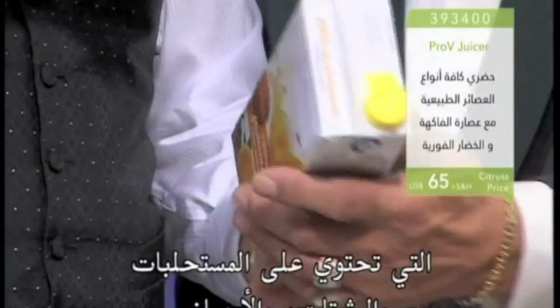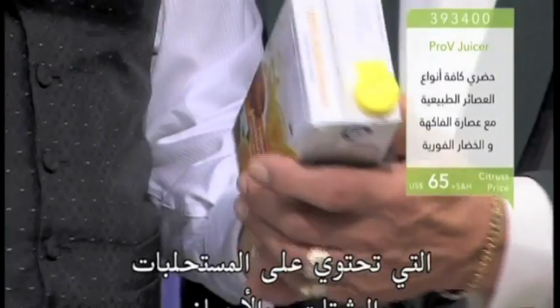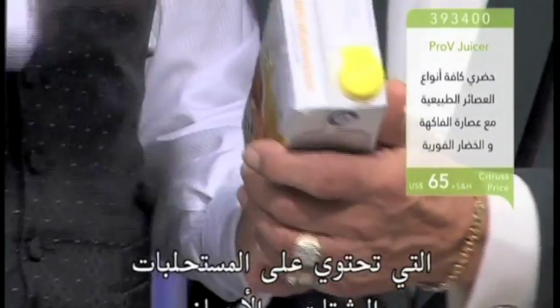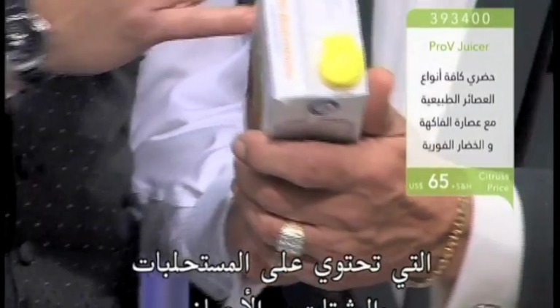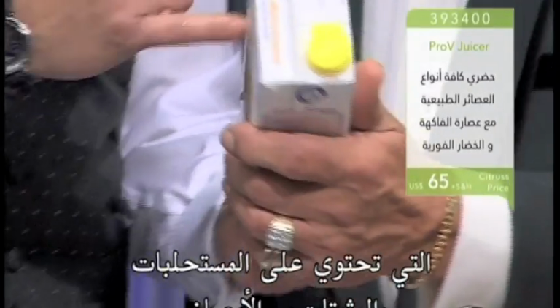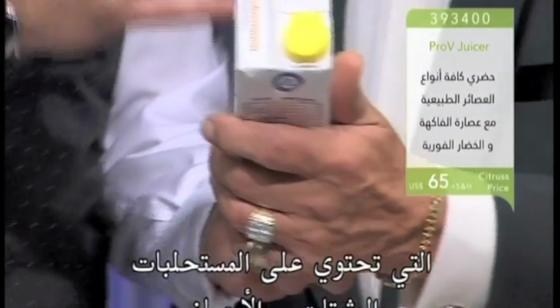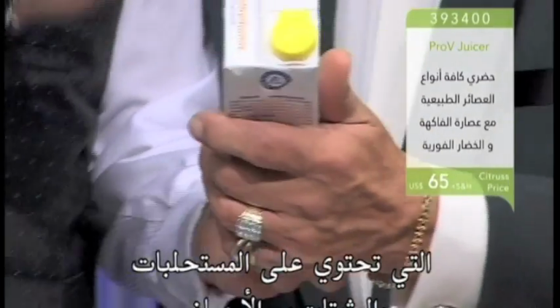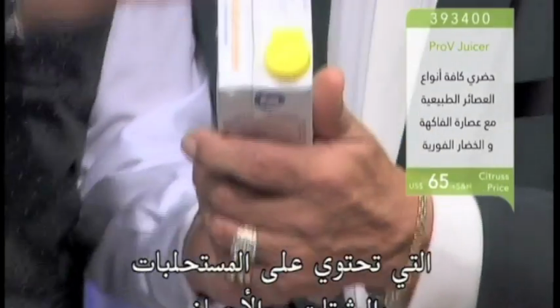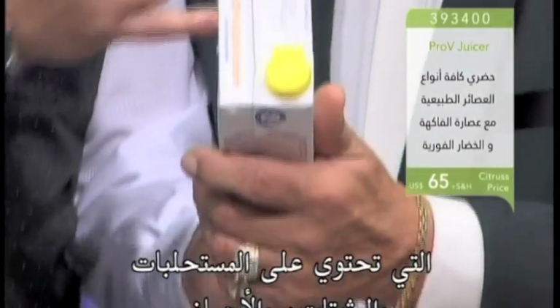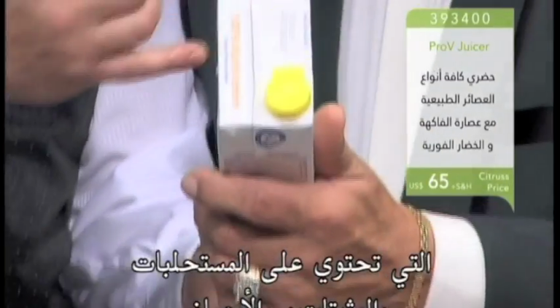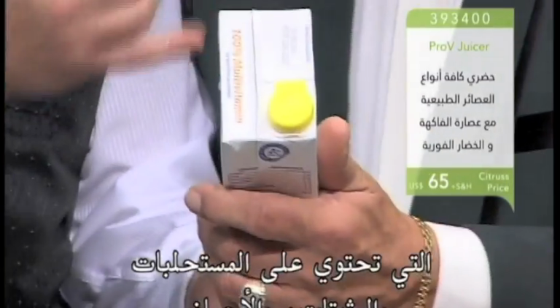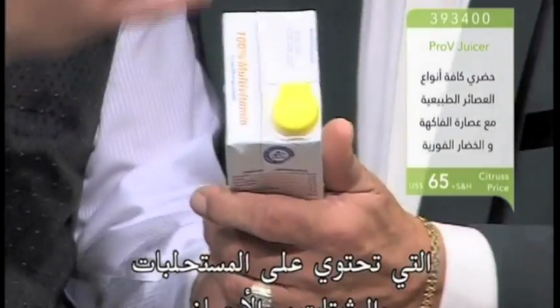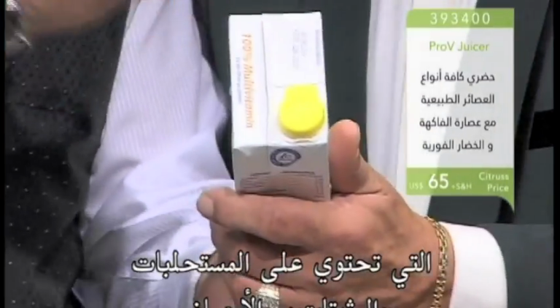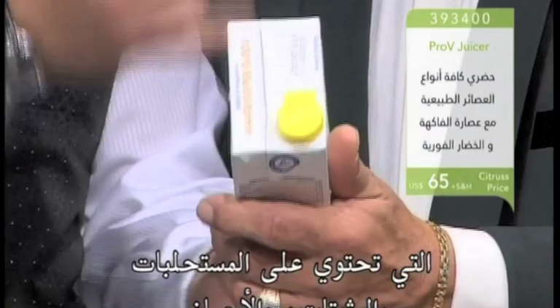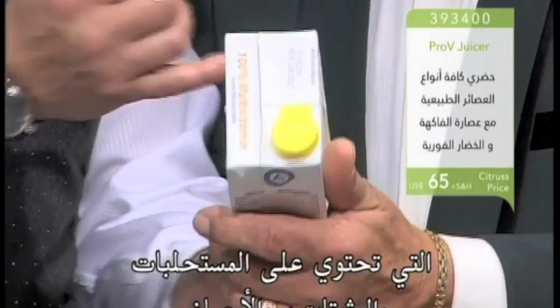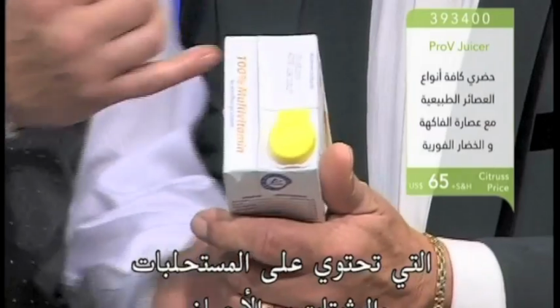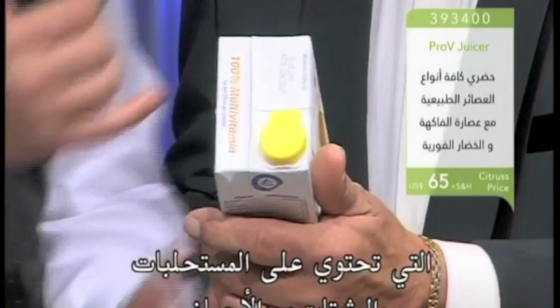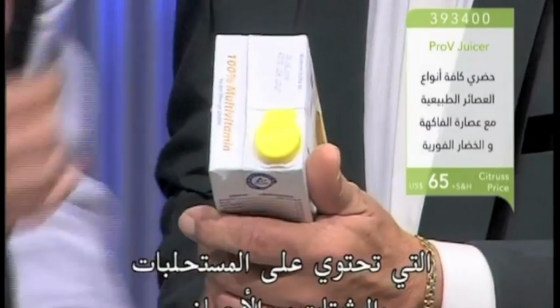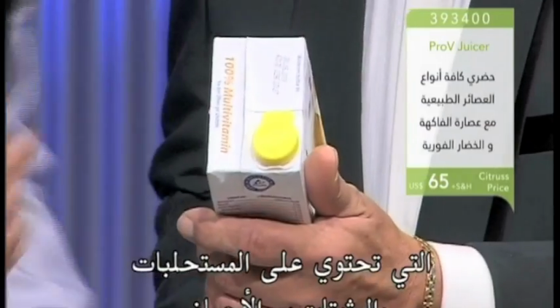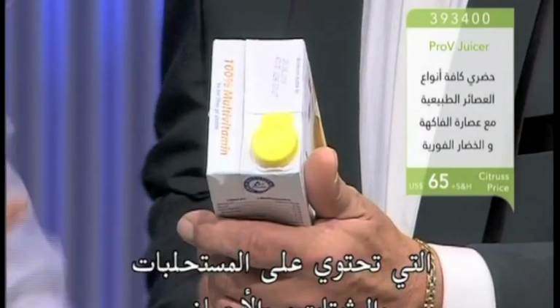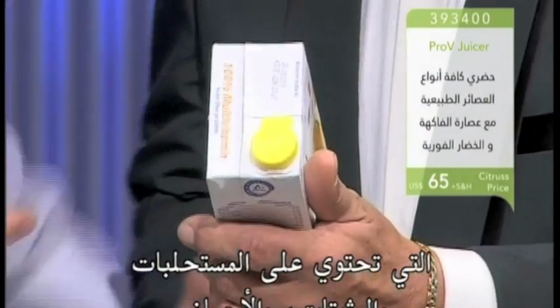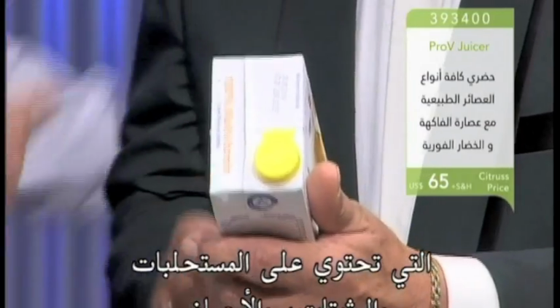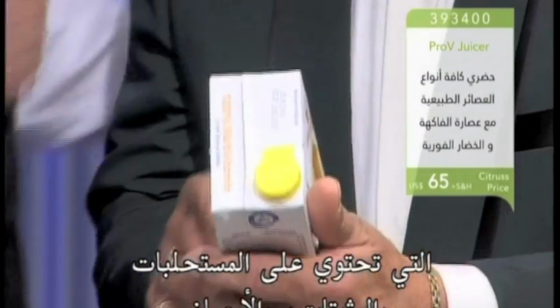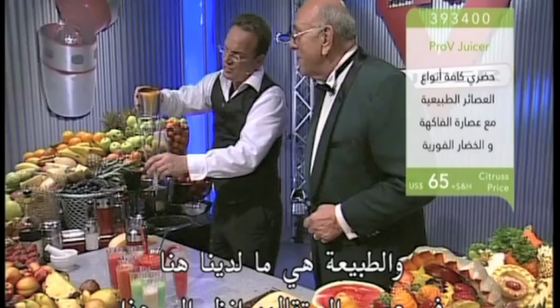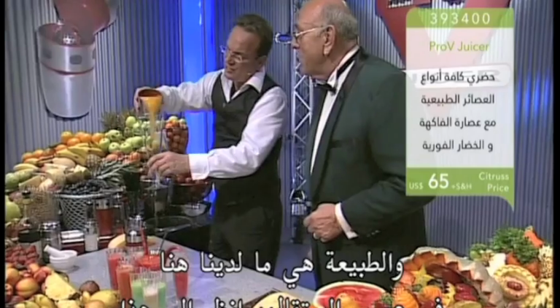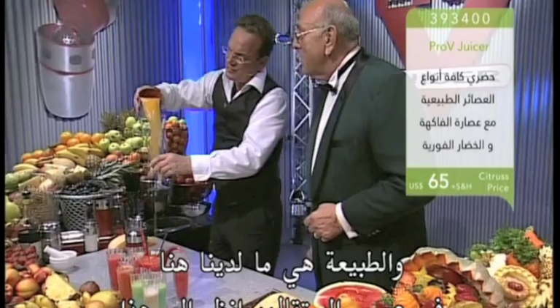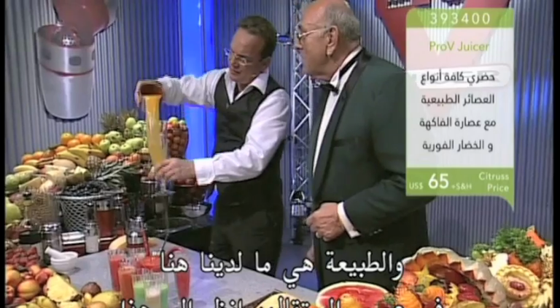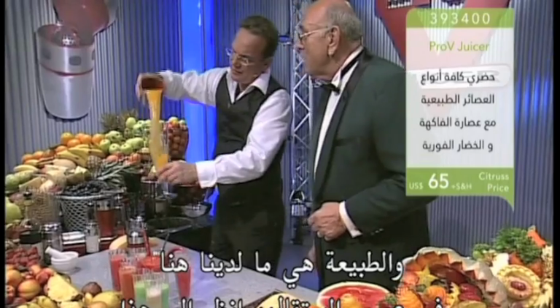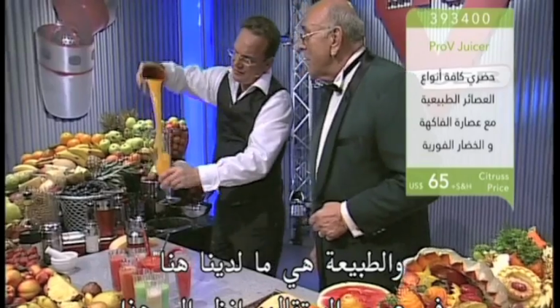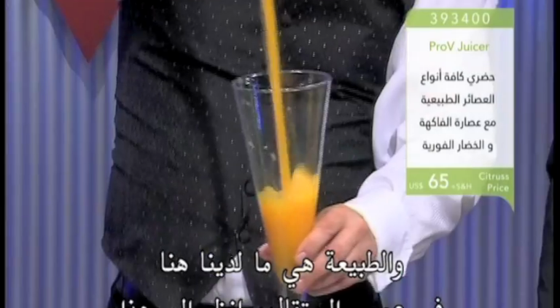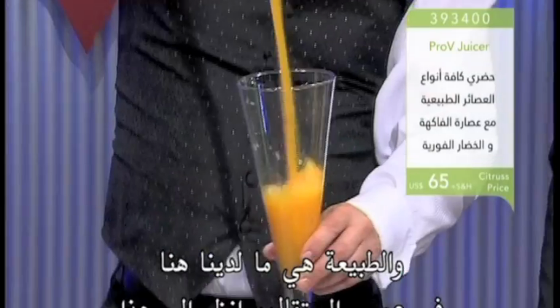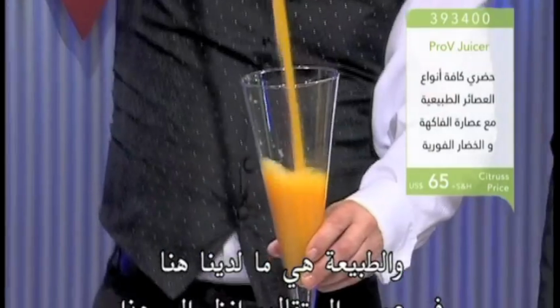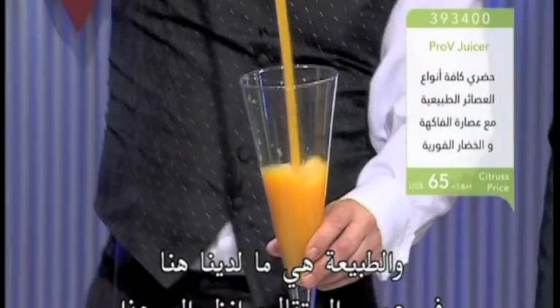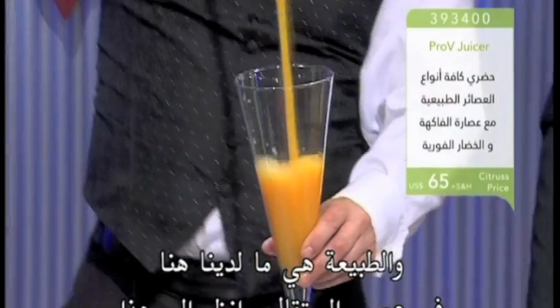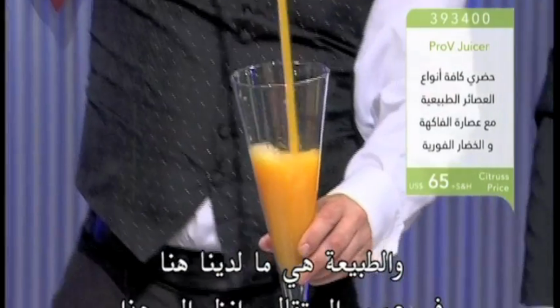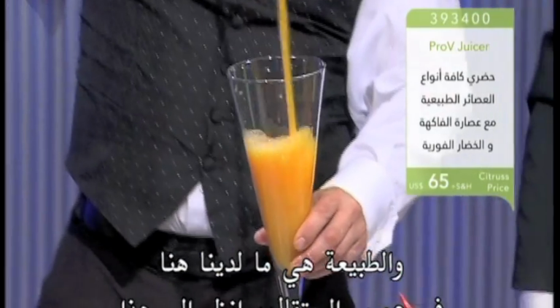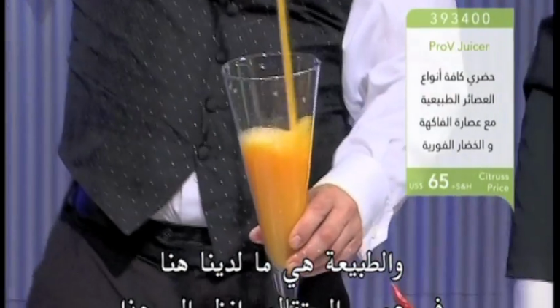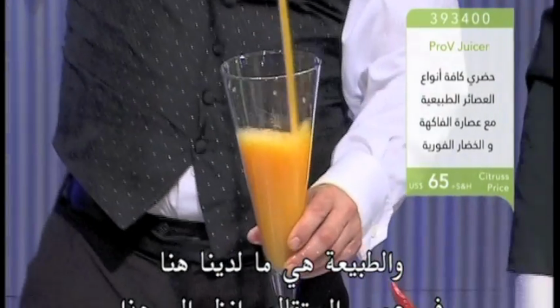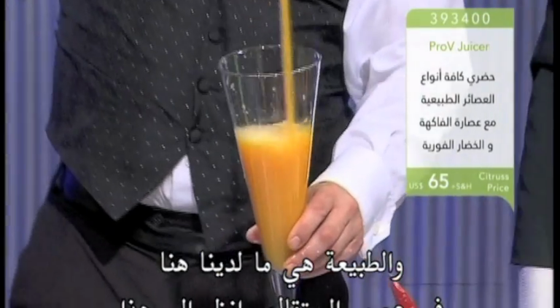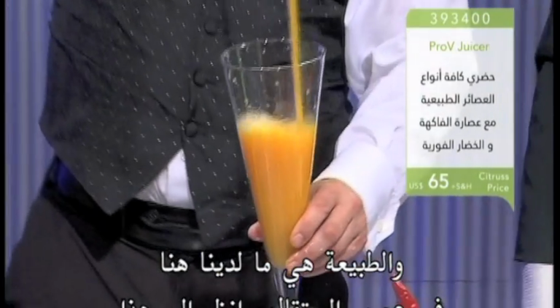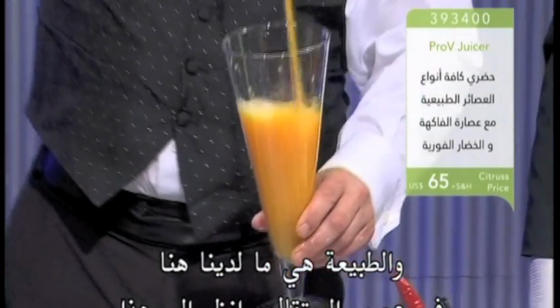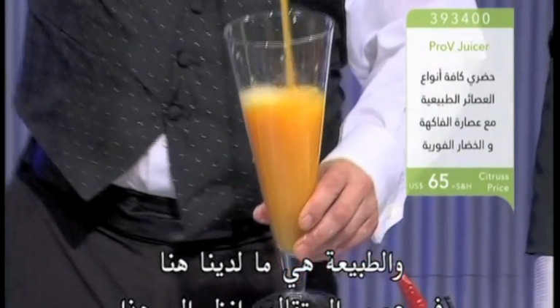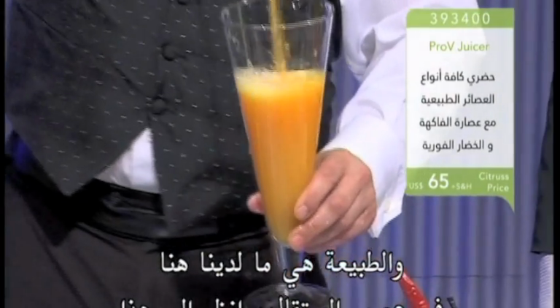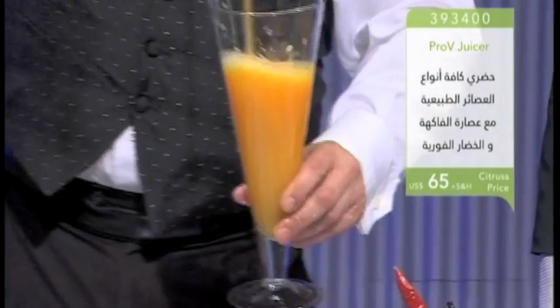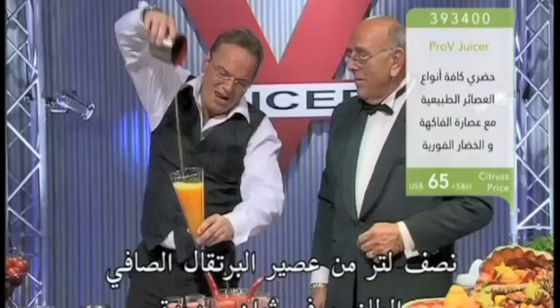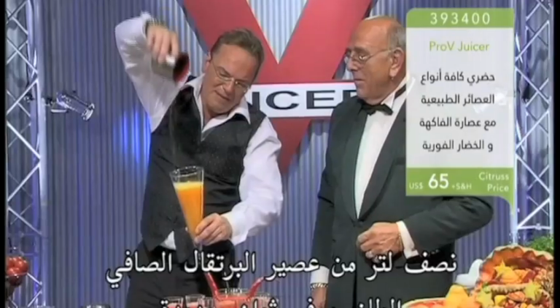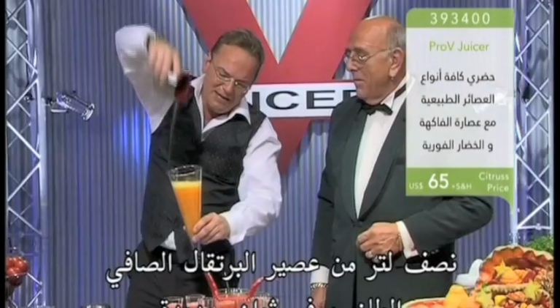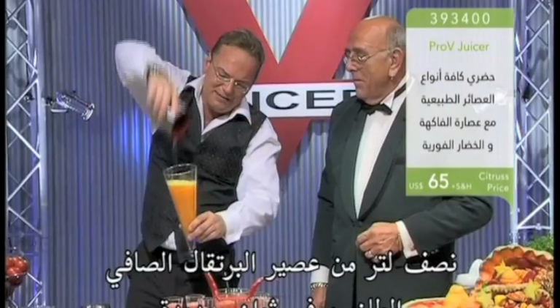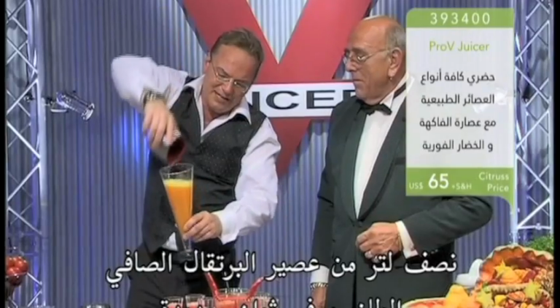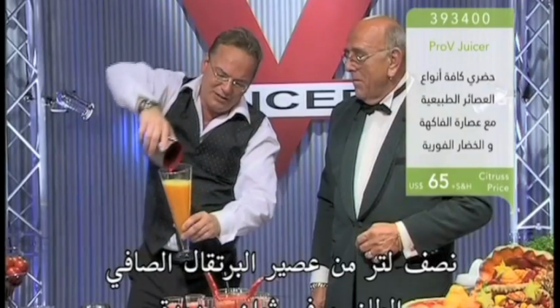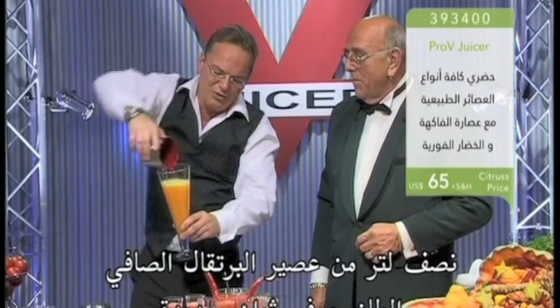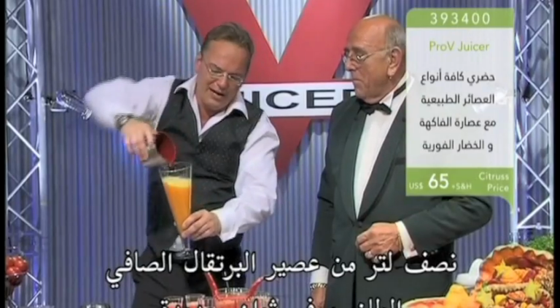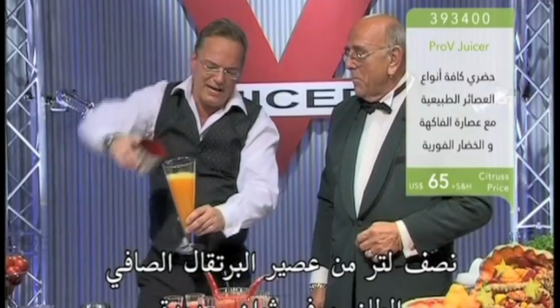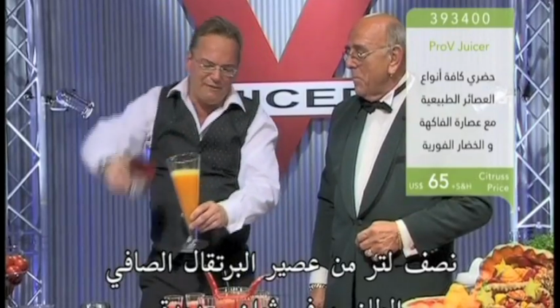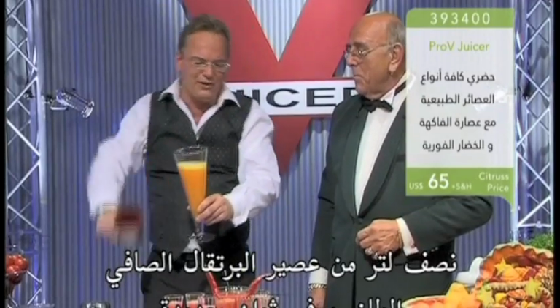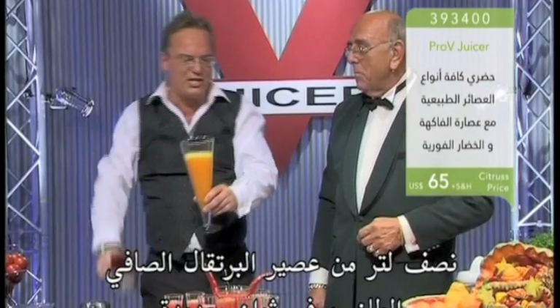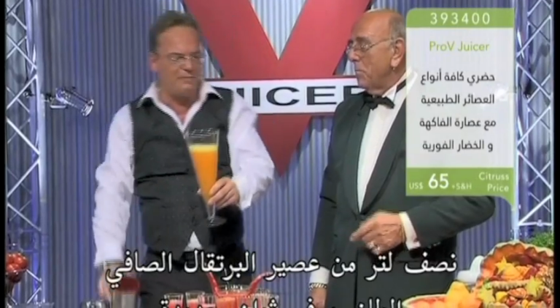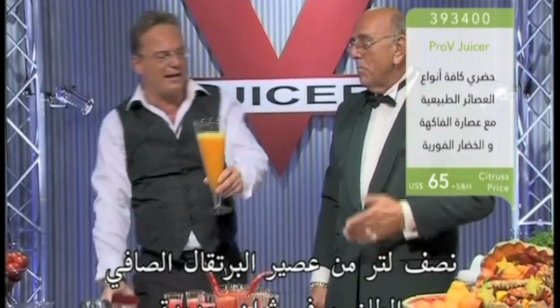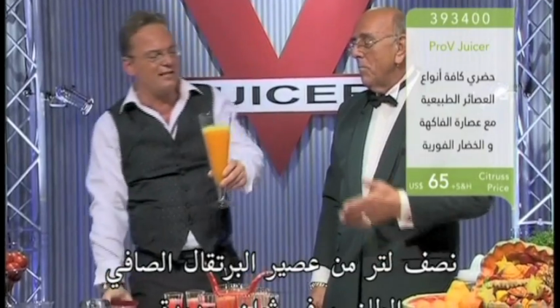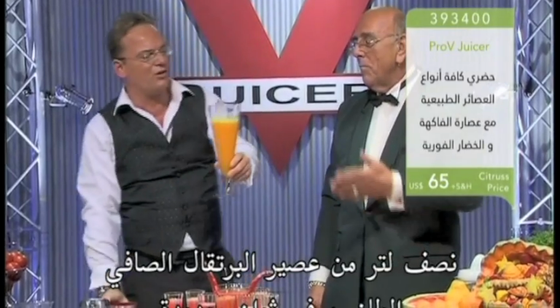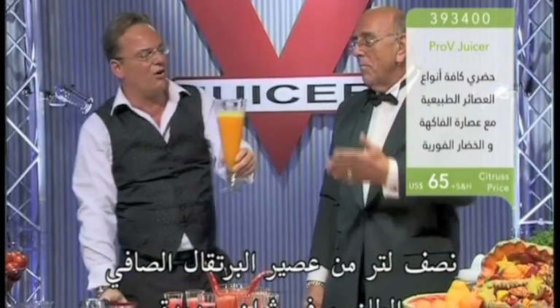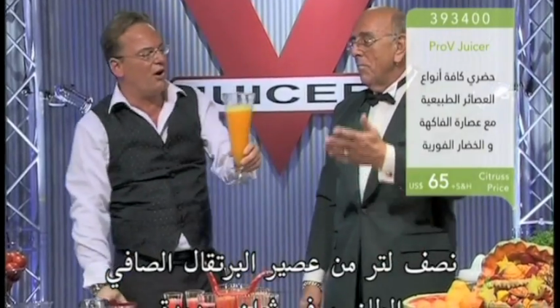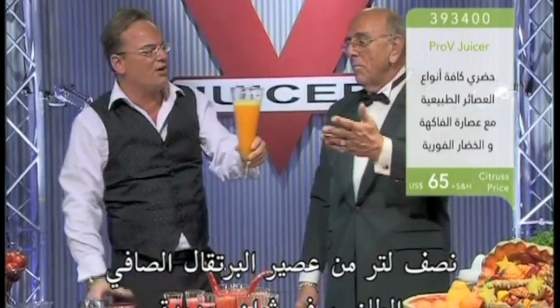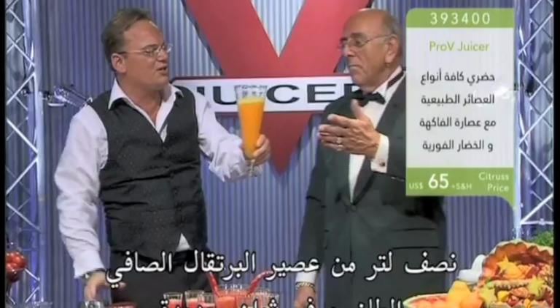Emulsifiers, stabilizers, acidifiers — in the orange juice. Take a look at that. Half a liter of pure, freshly squeezed.